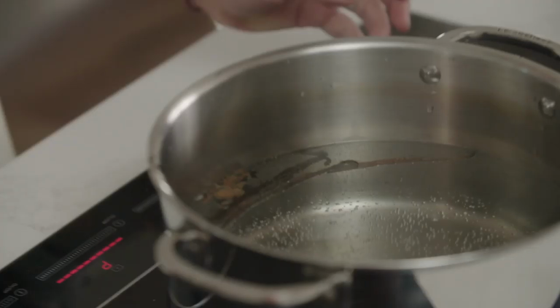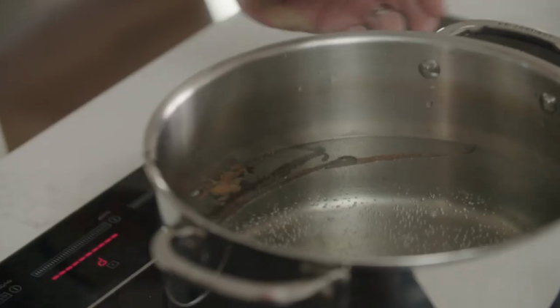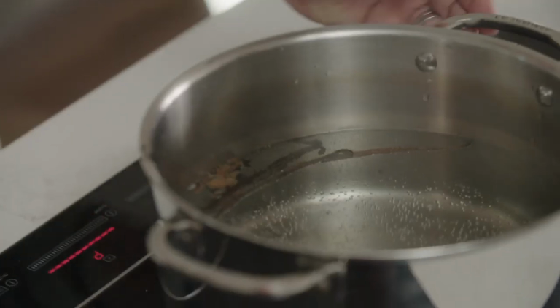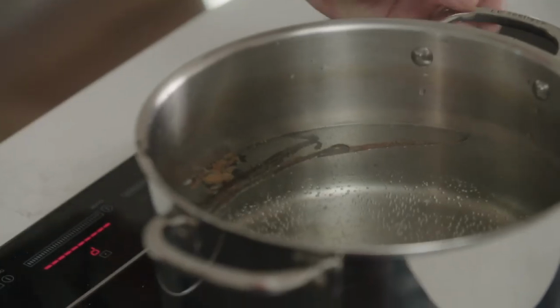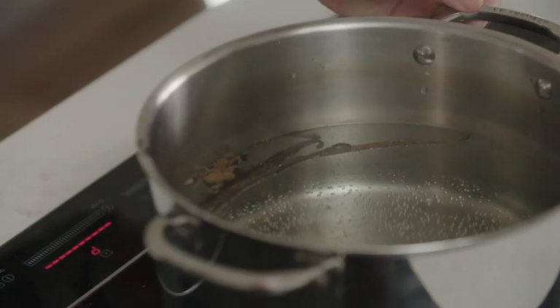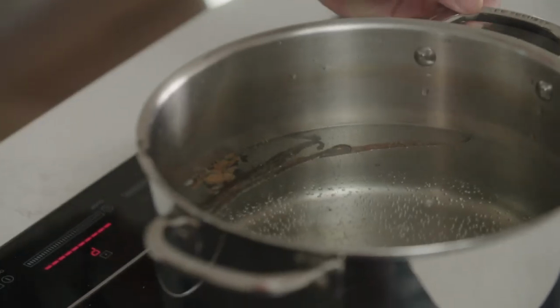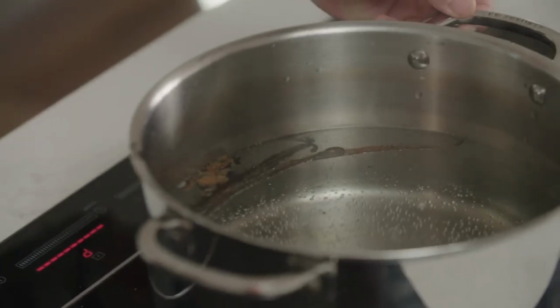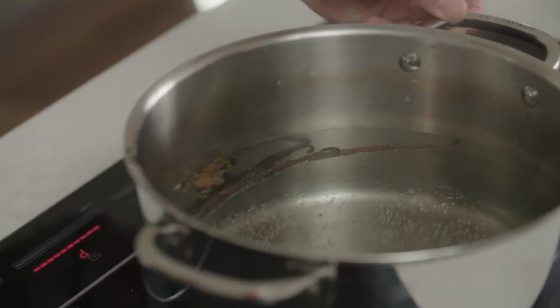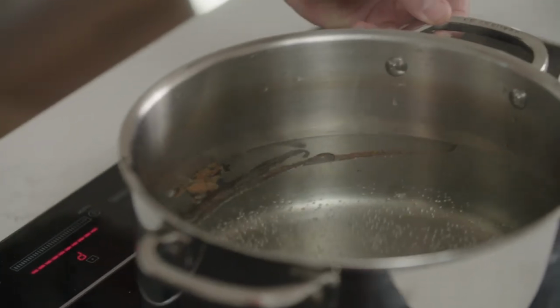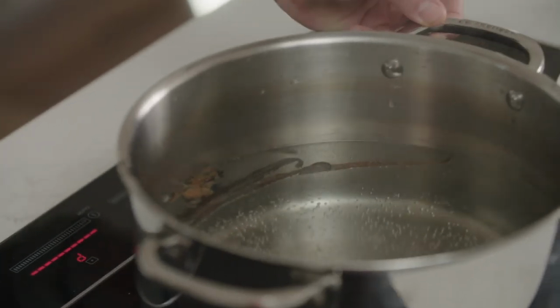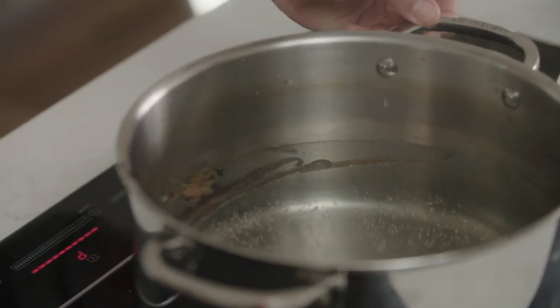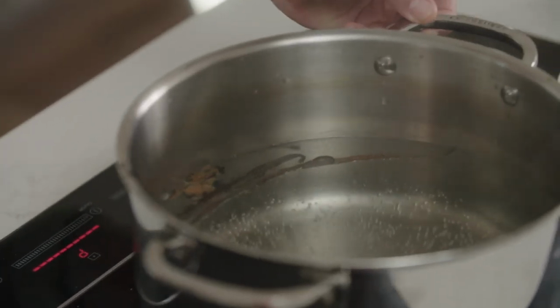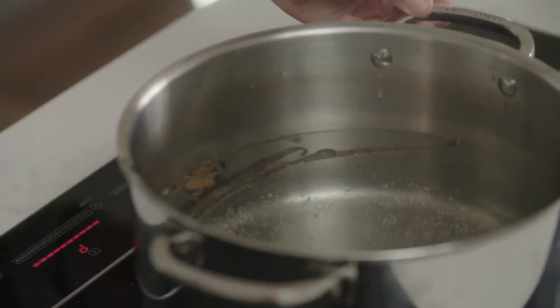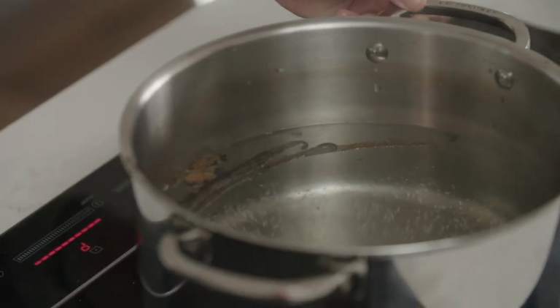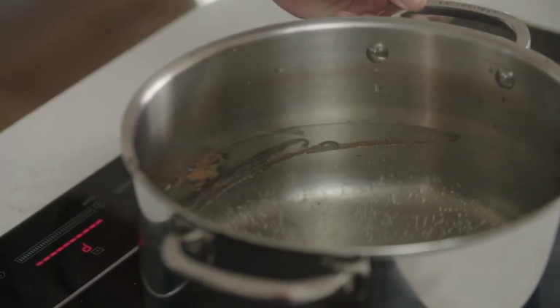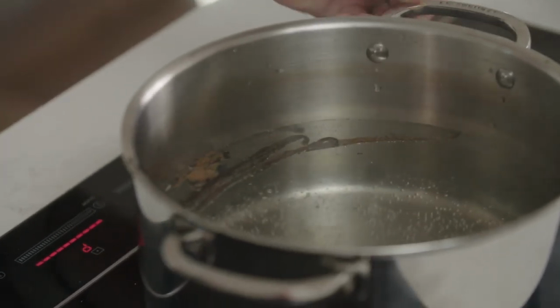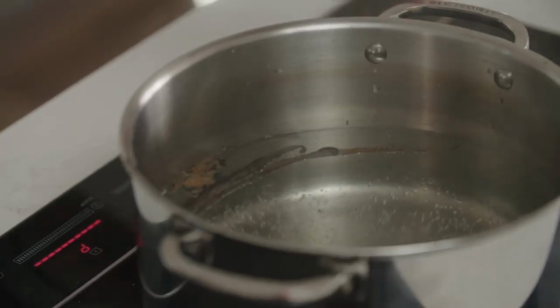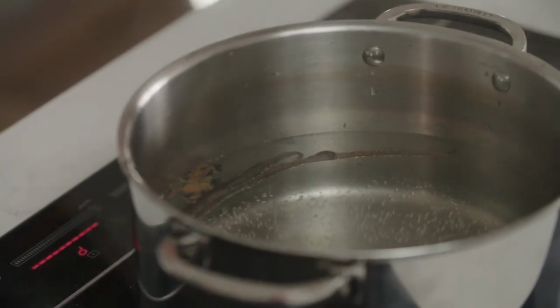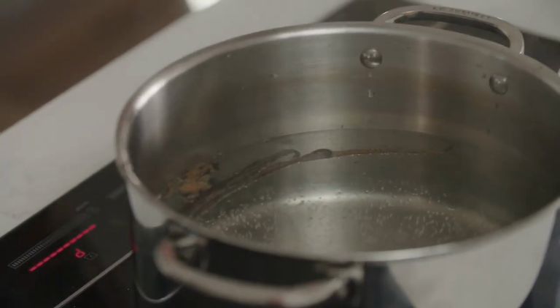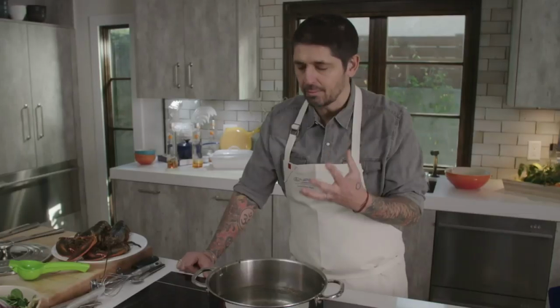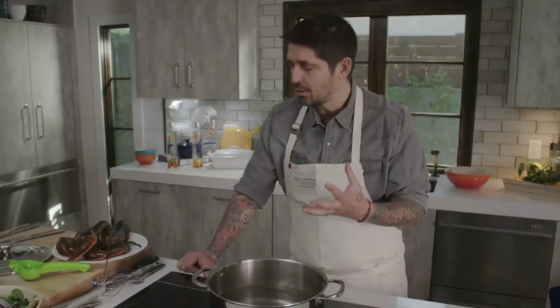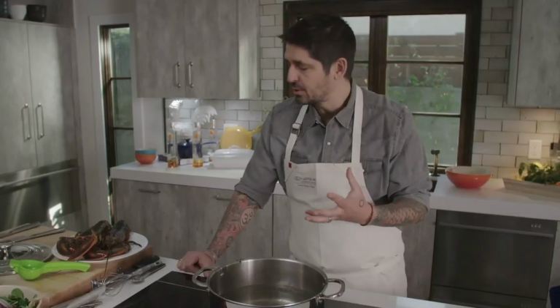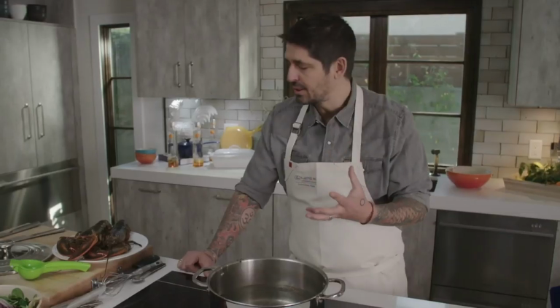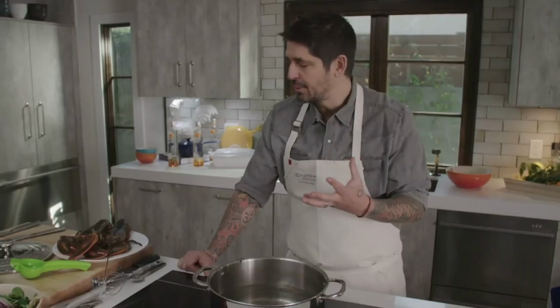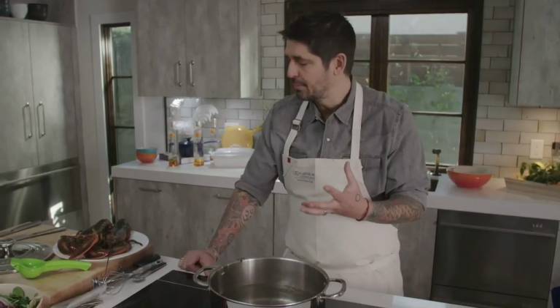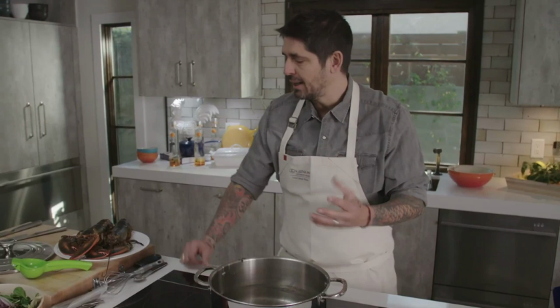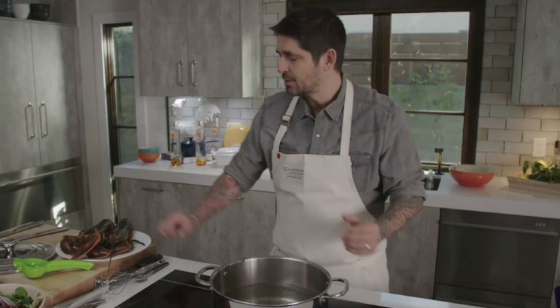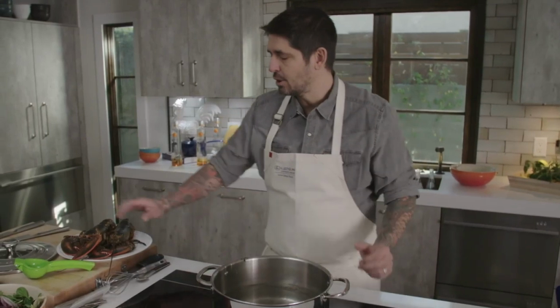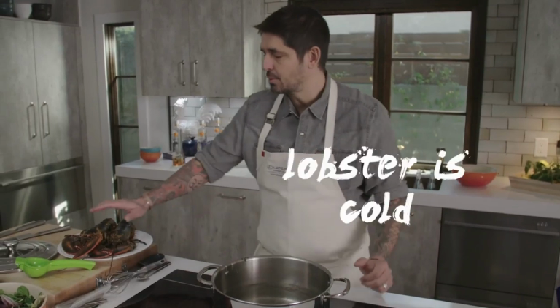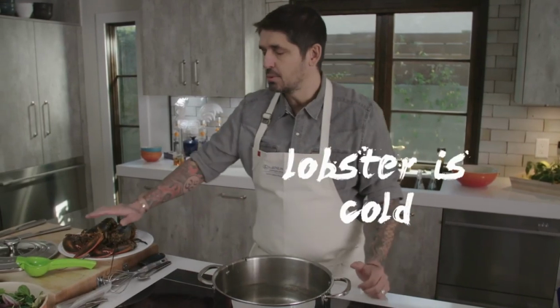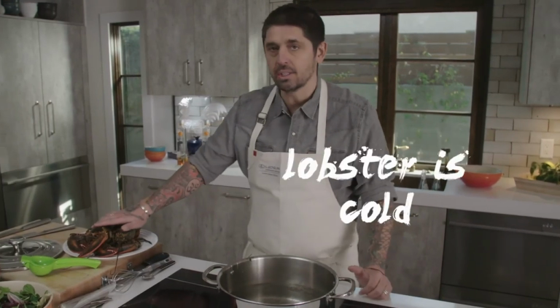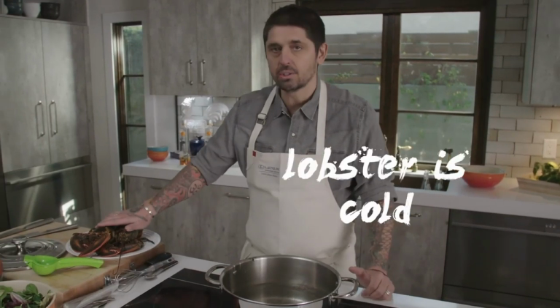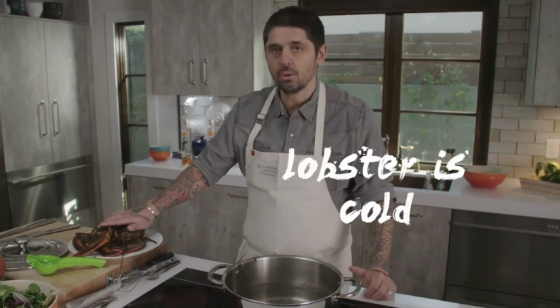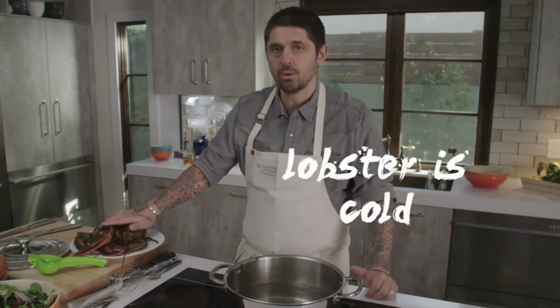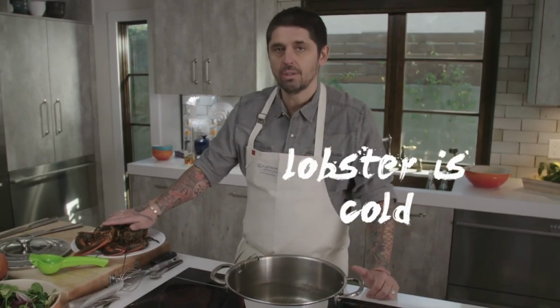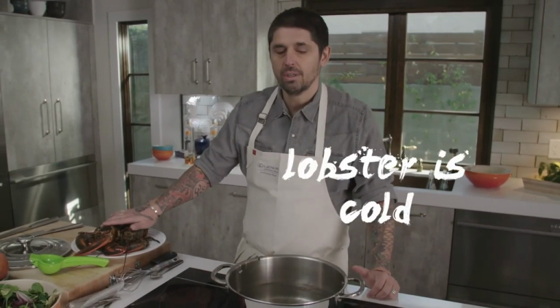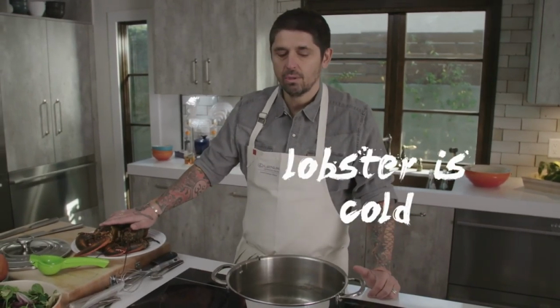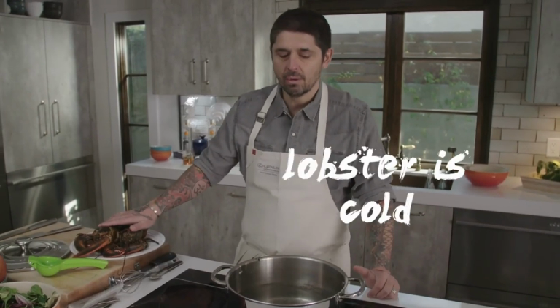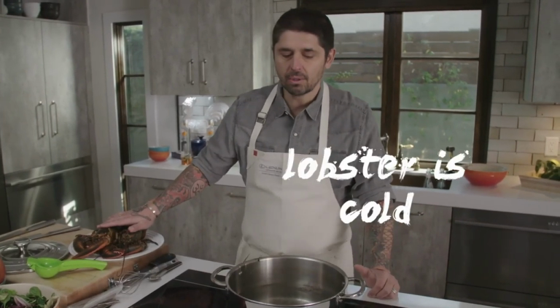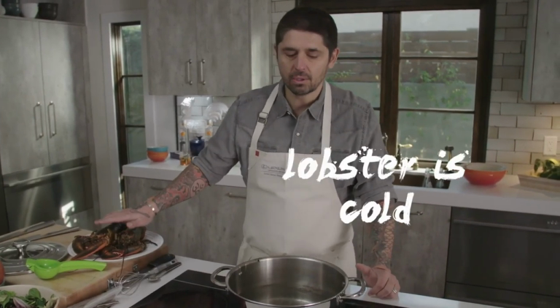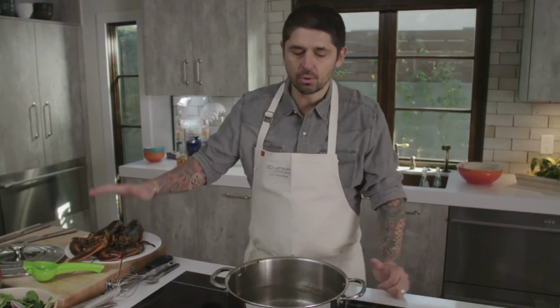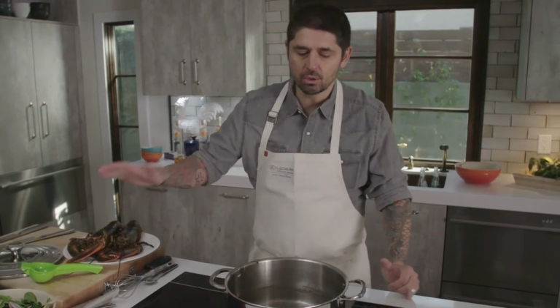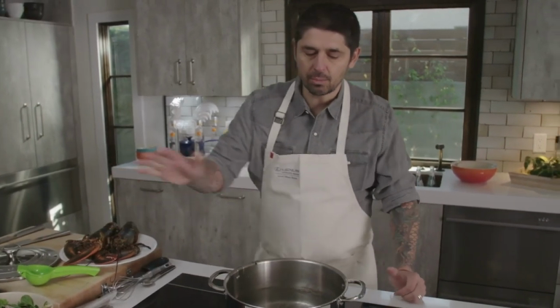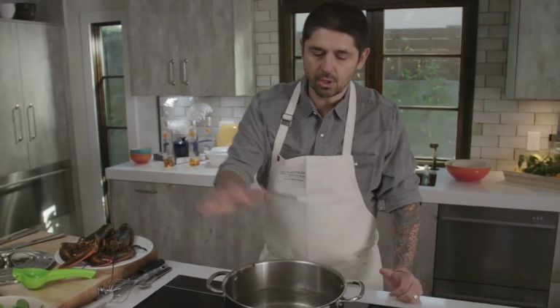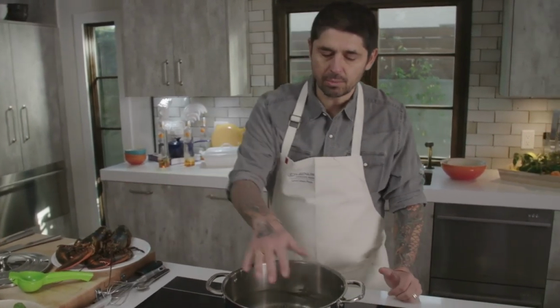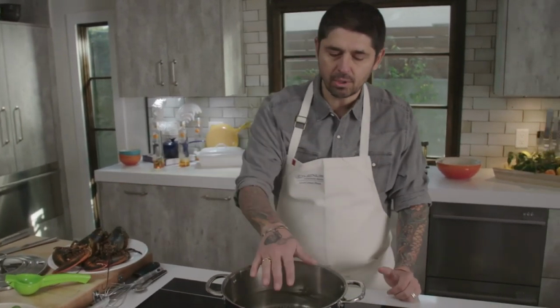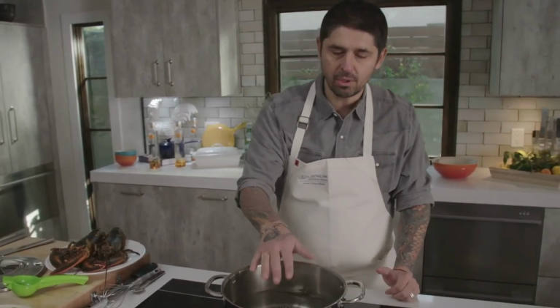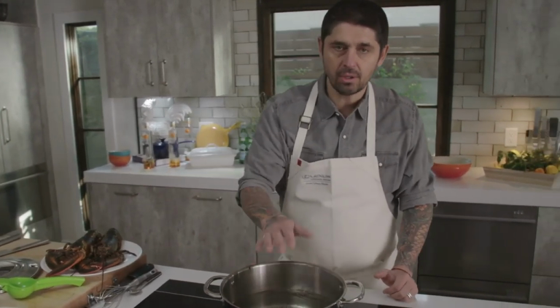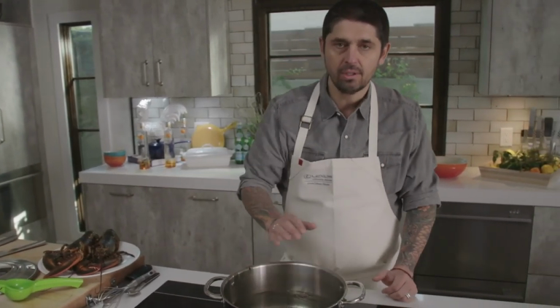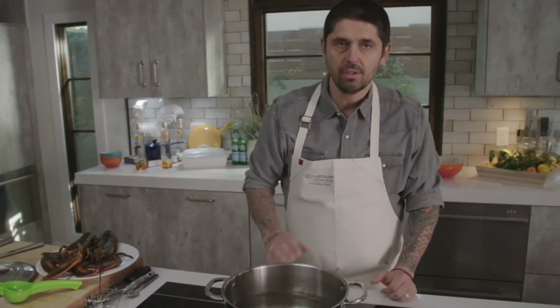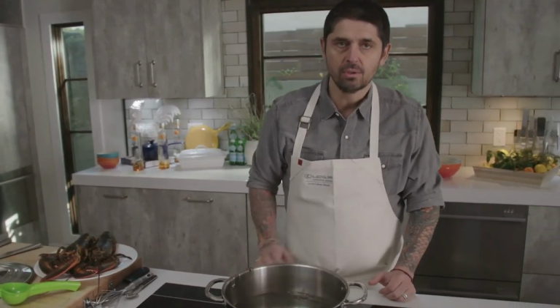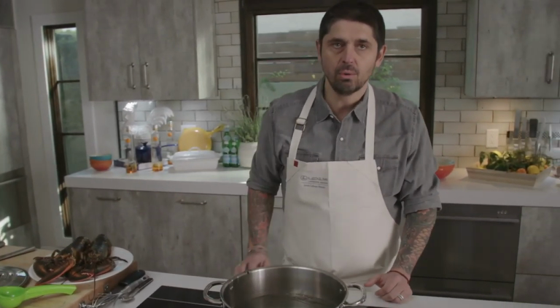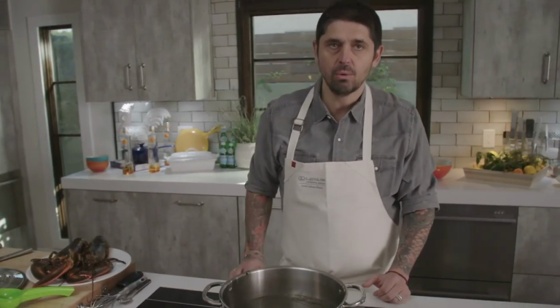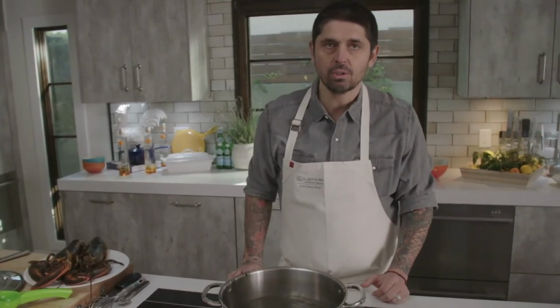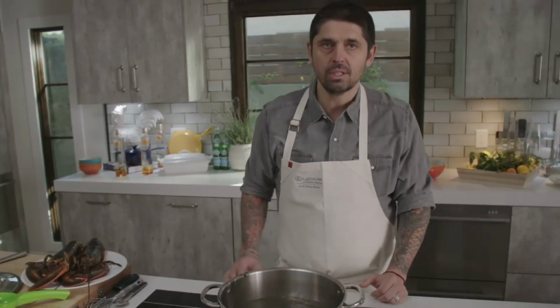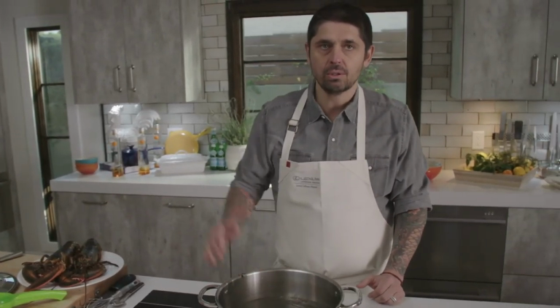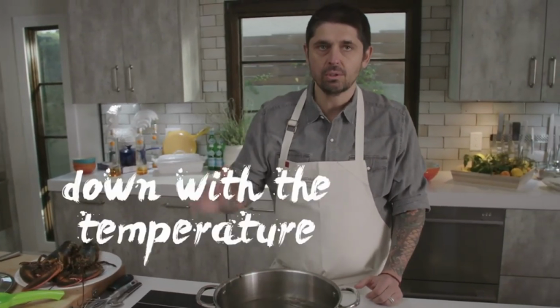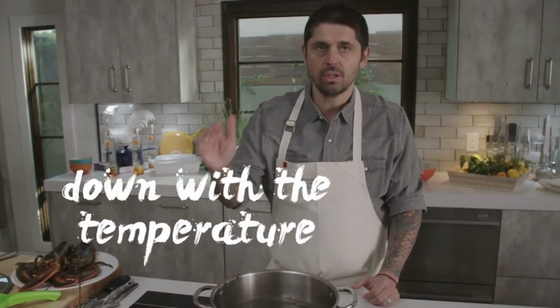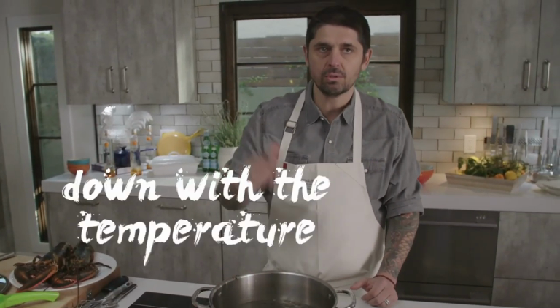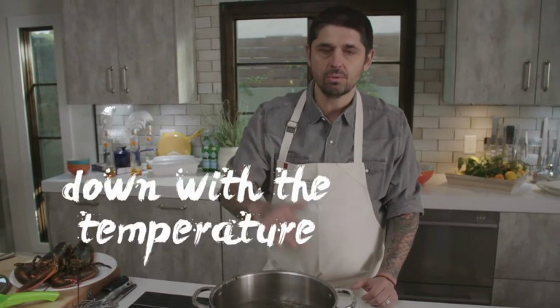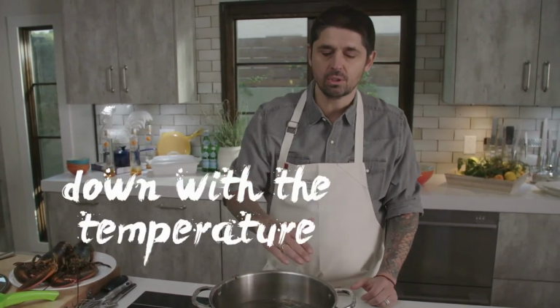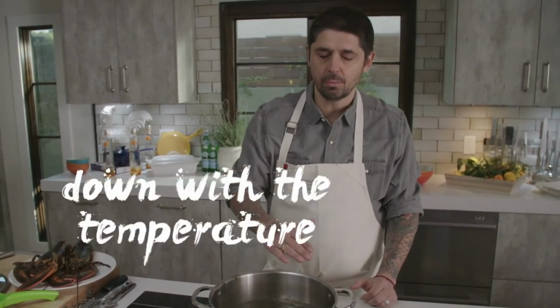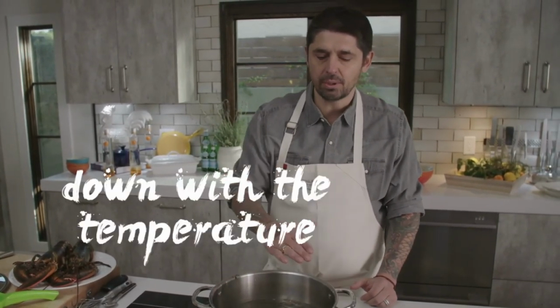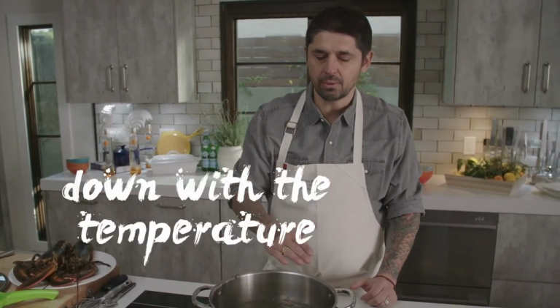Make sure the water is very, very boiling, because keep in mind the lobster is cold. When we drop the lobster in, the water temperature is going to drop.